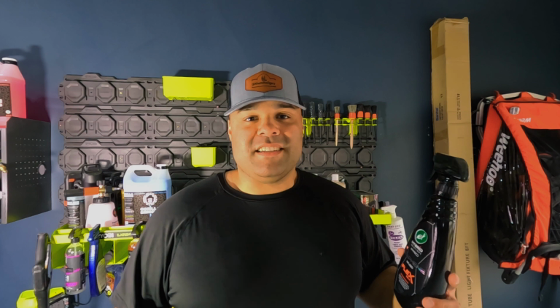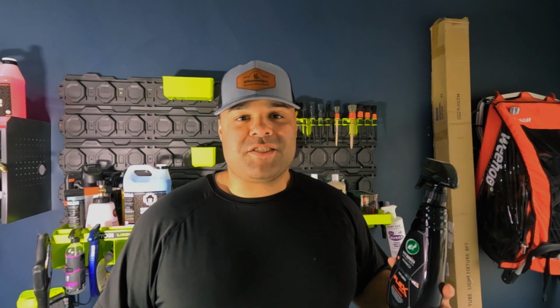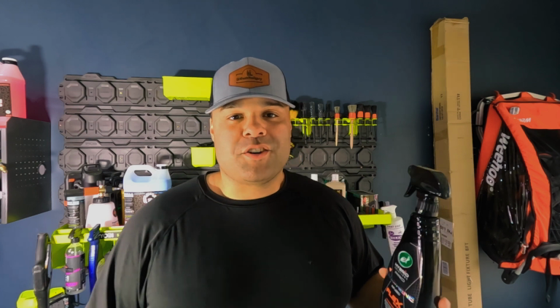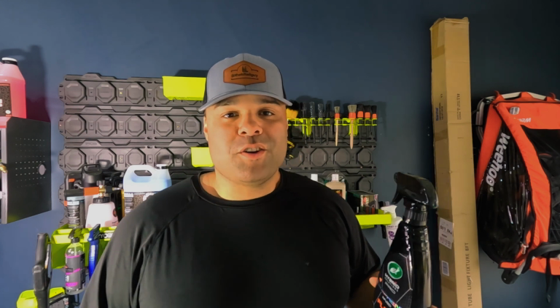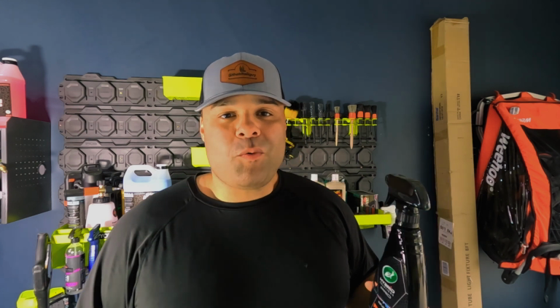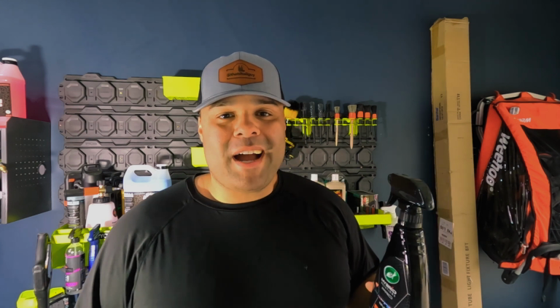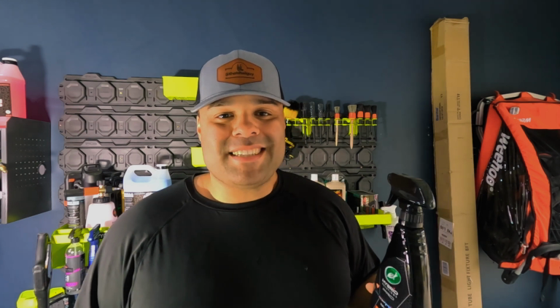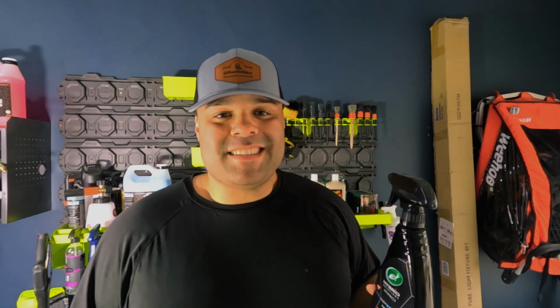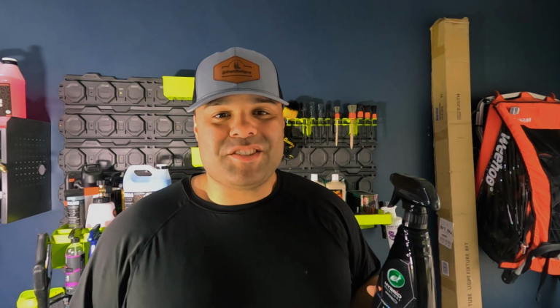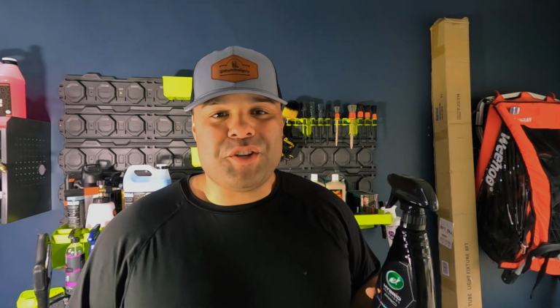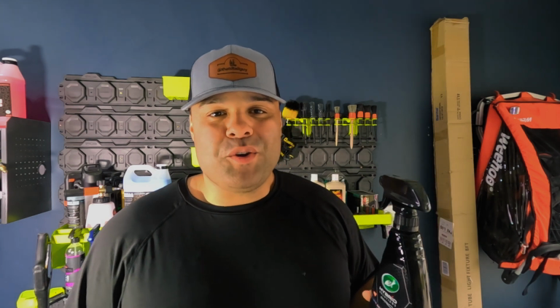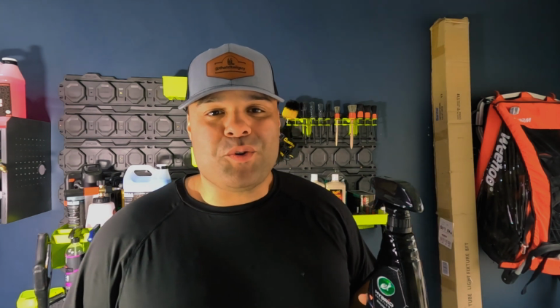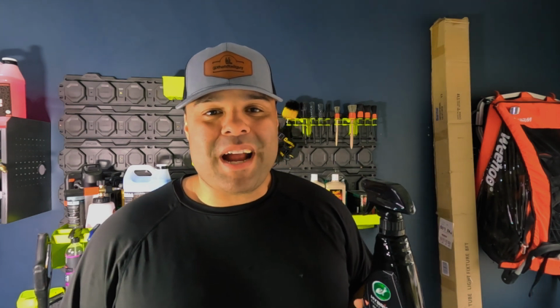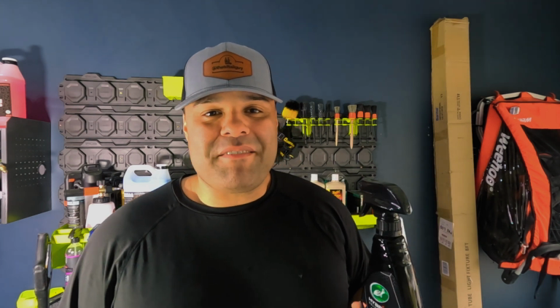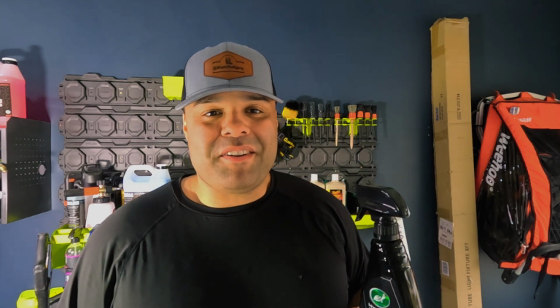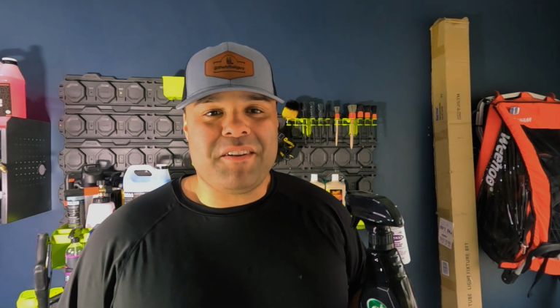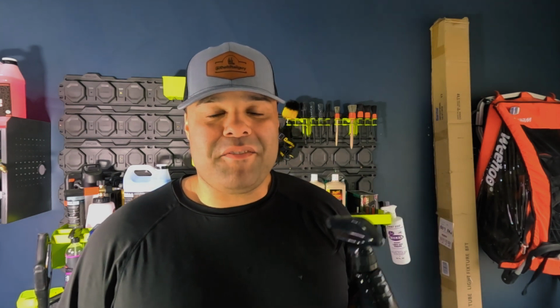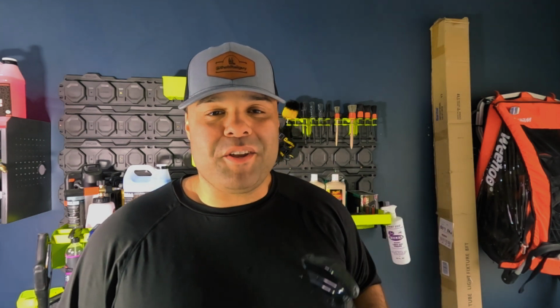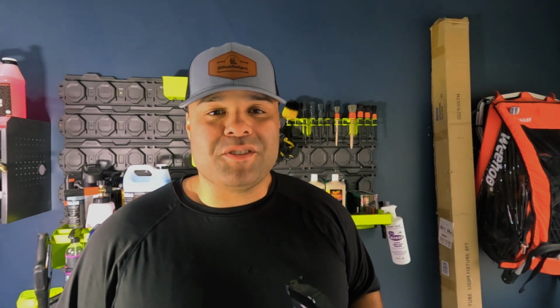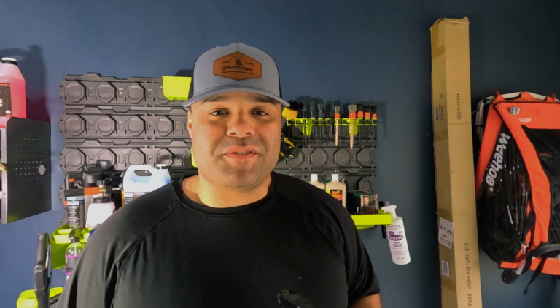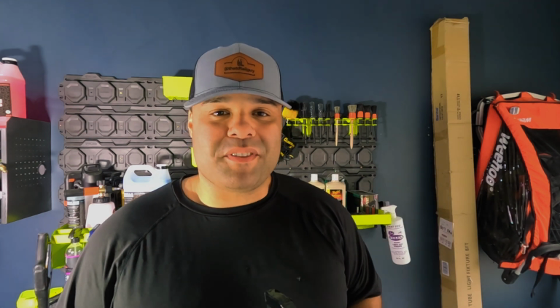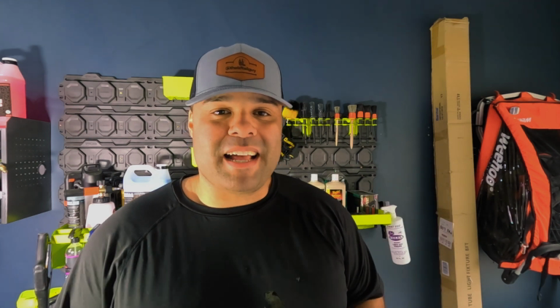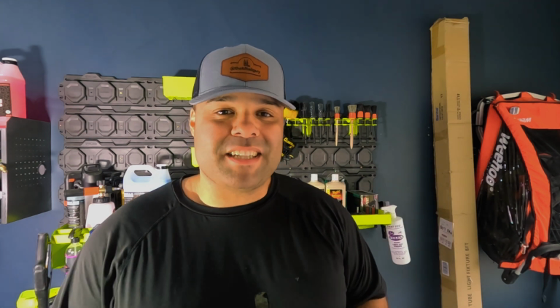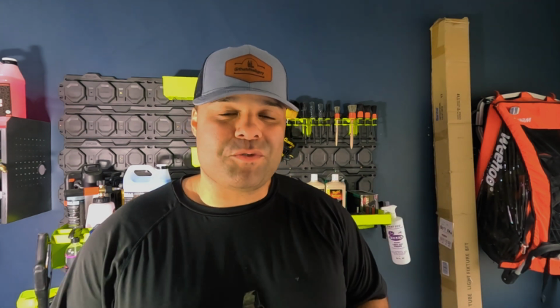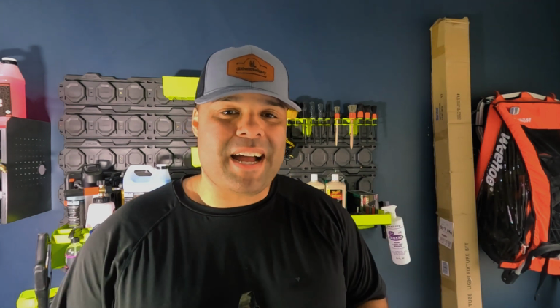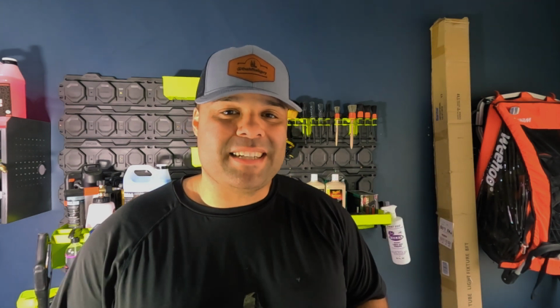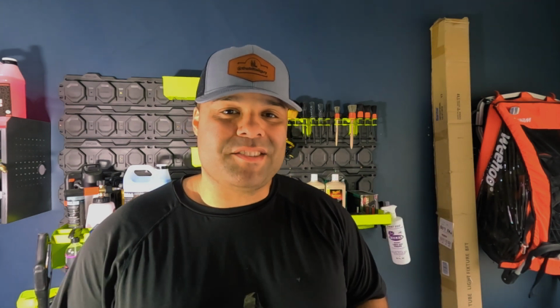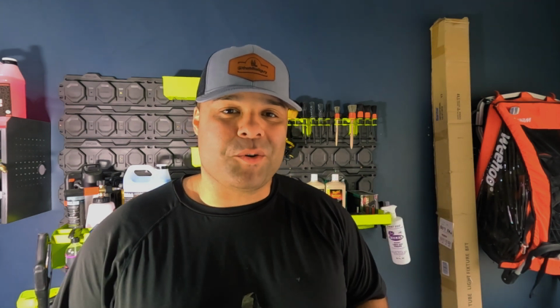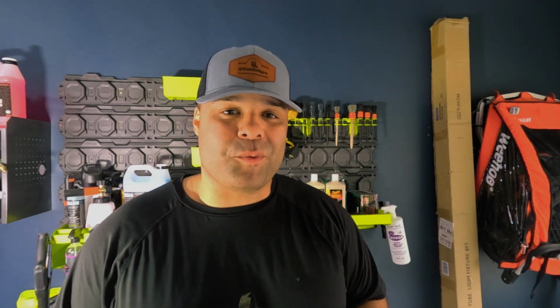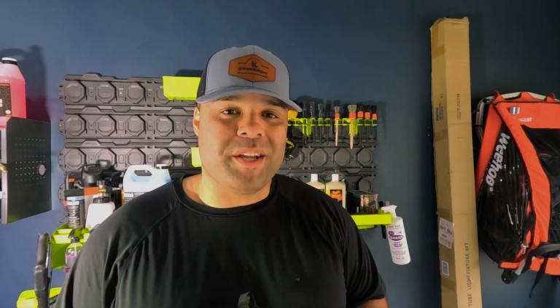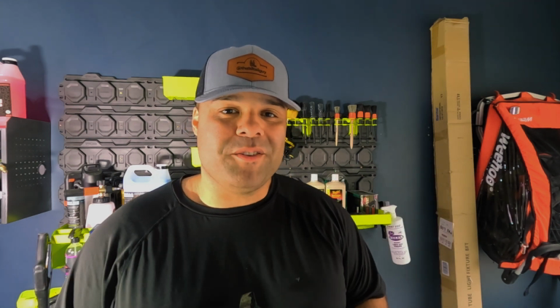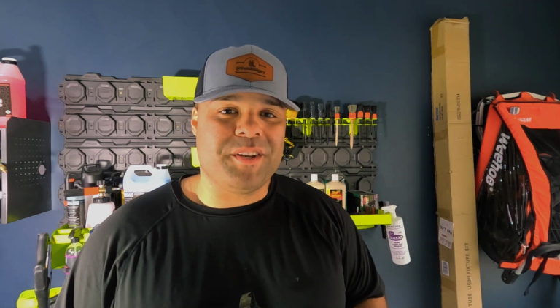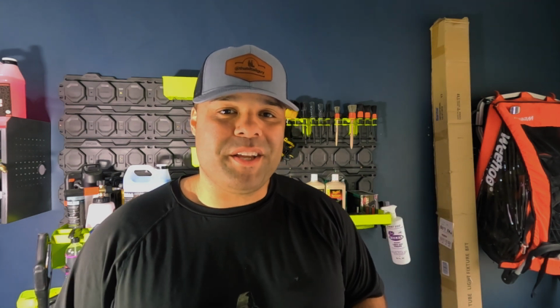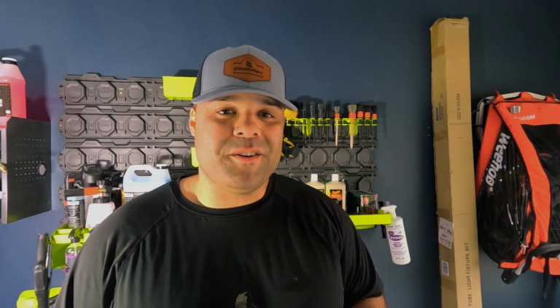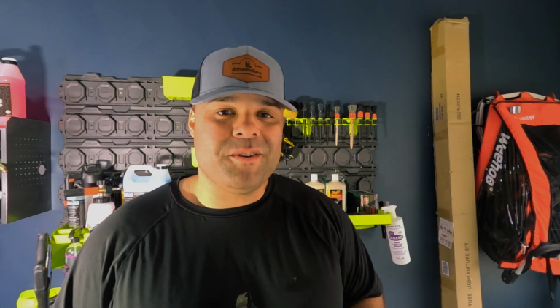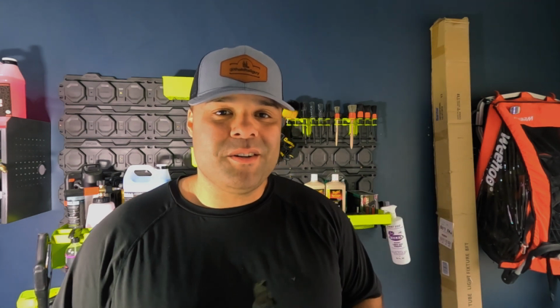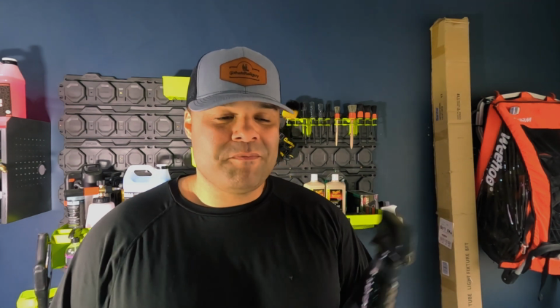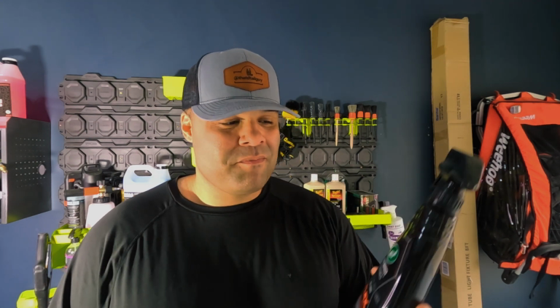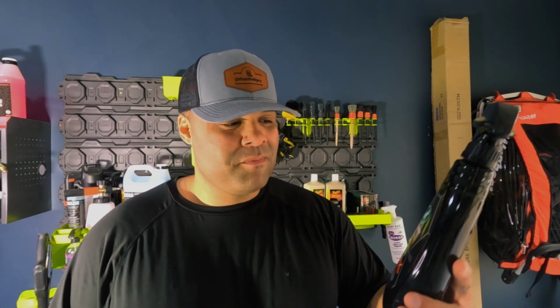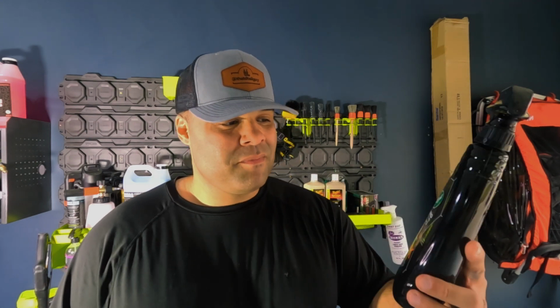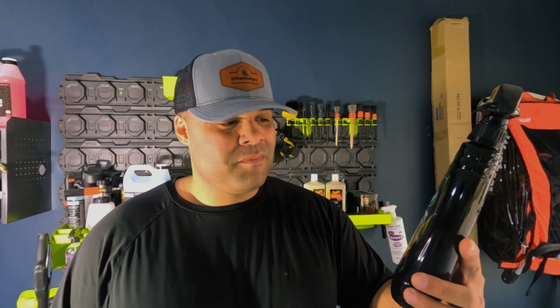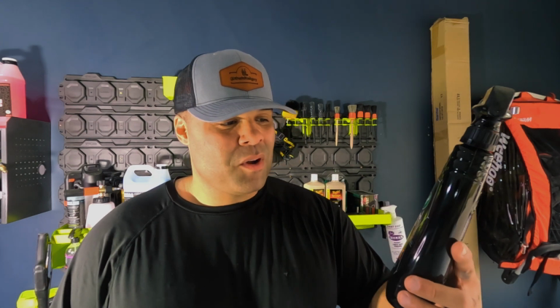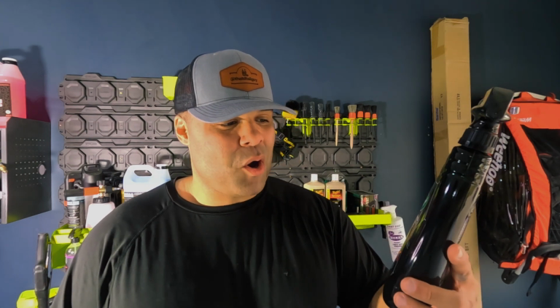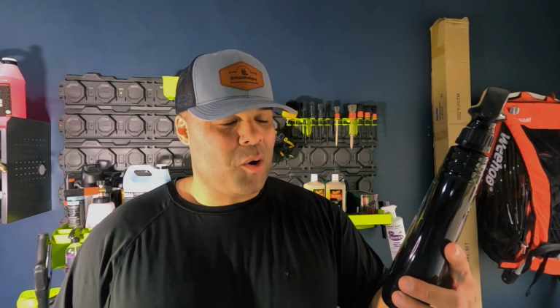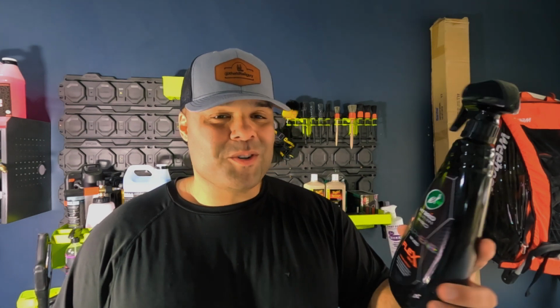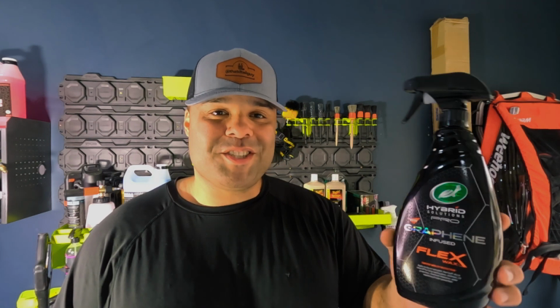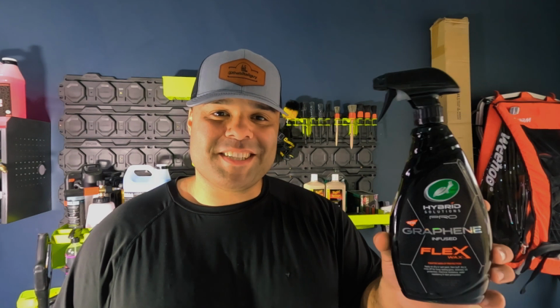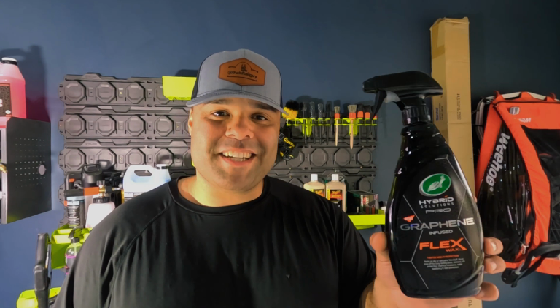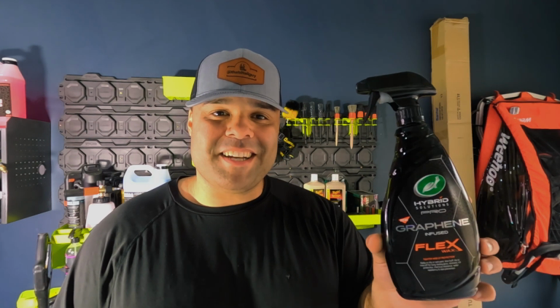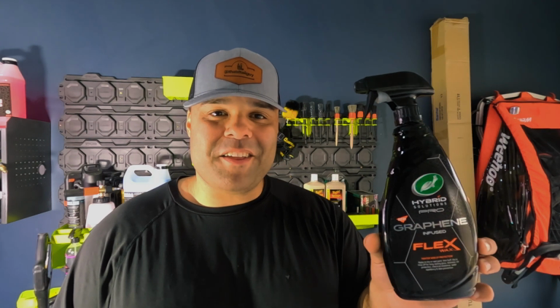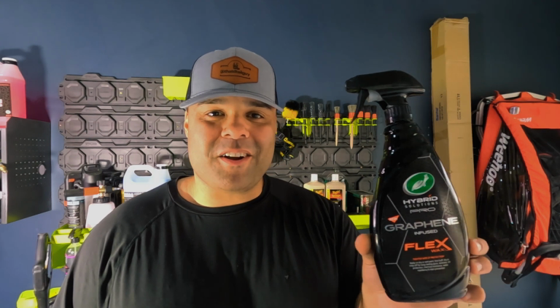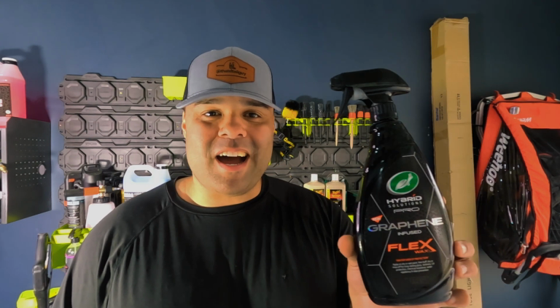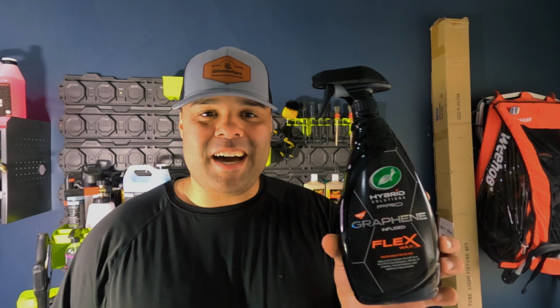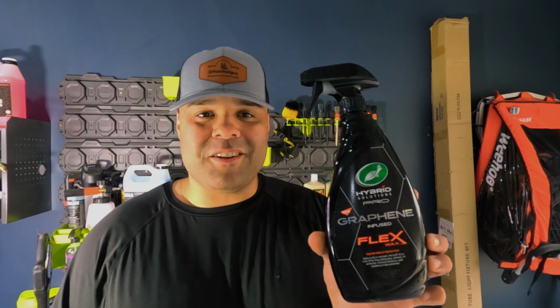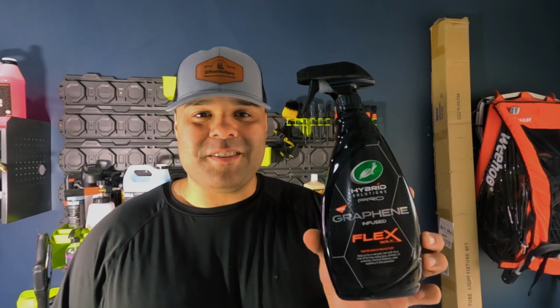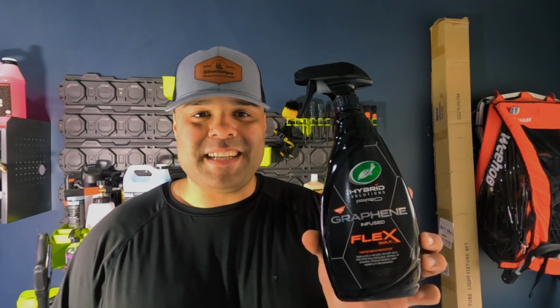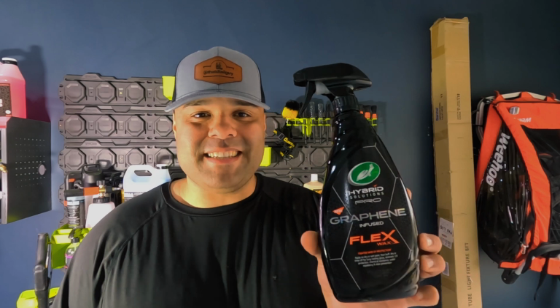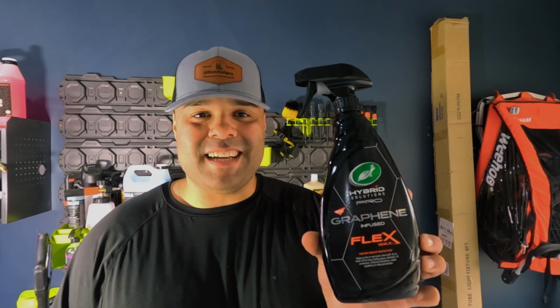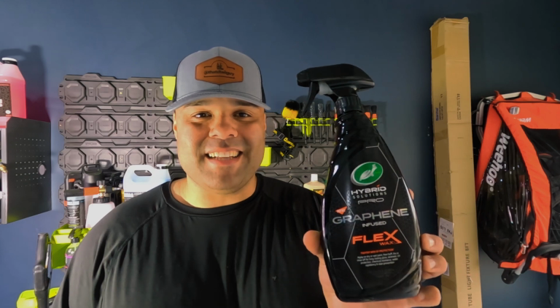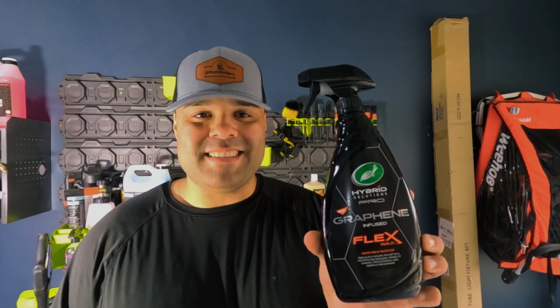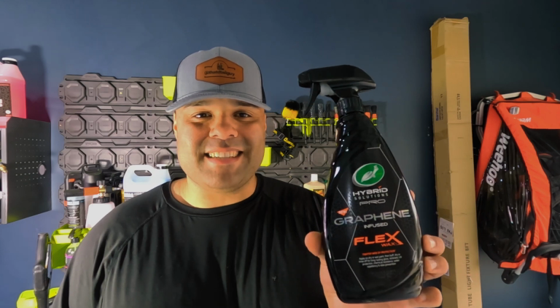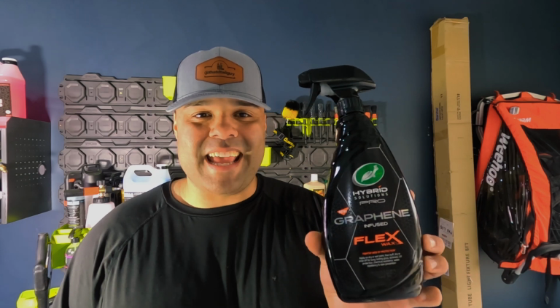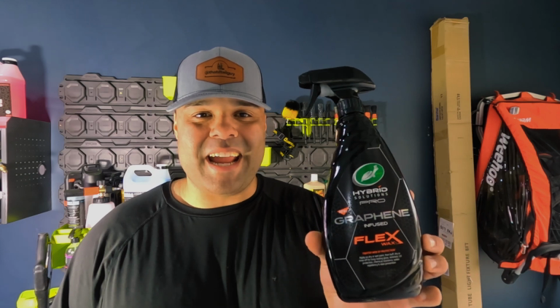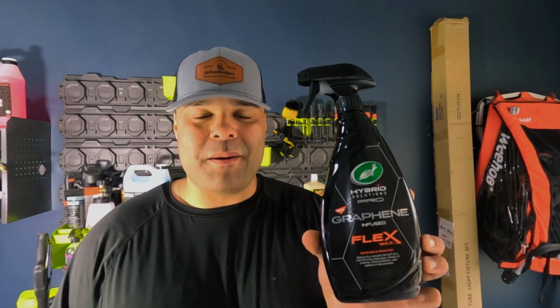Is Turtle Wax's new graphene infused Flex Wax the real deal, or just another auto detailing scam?